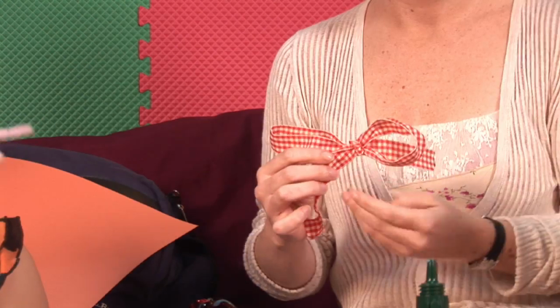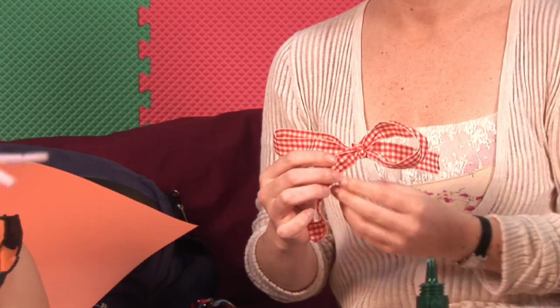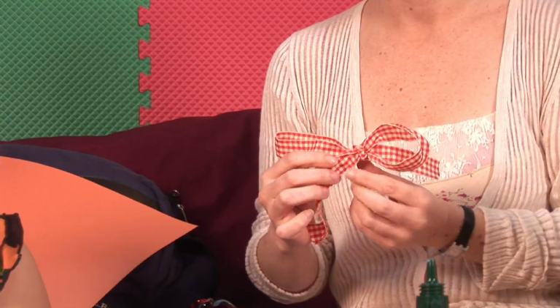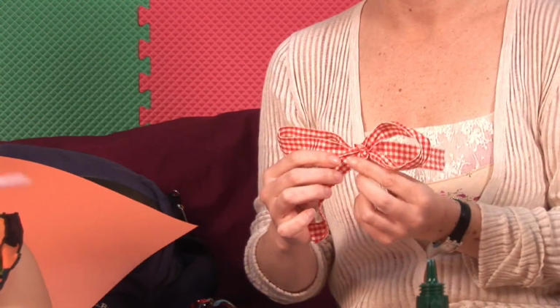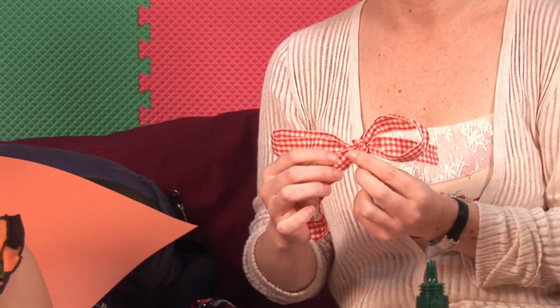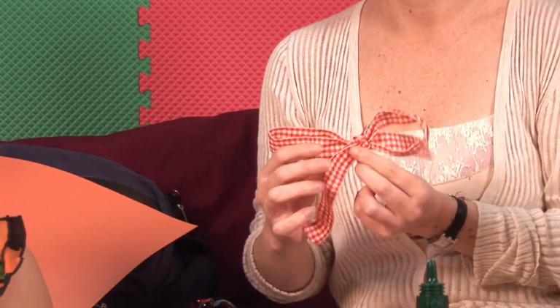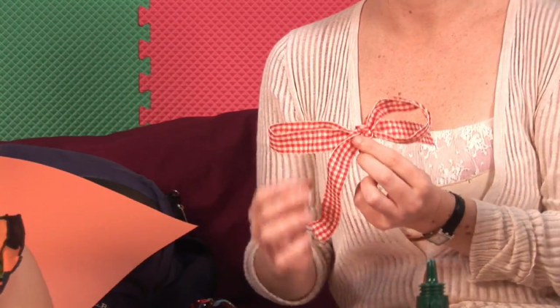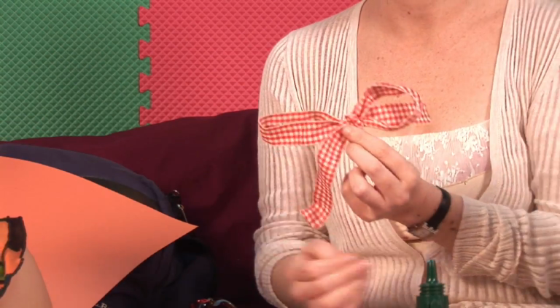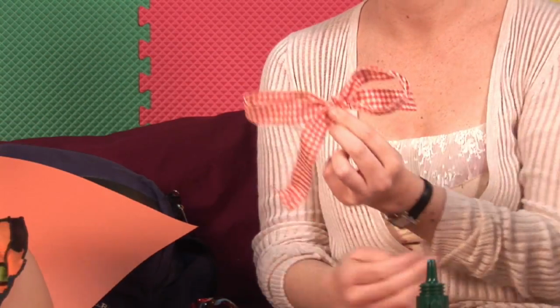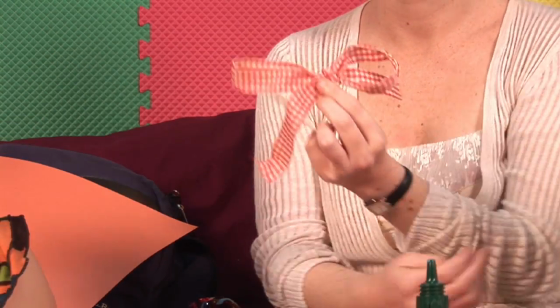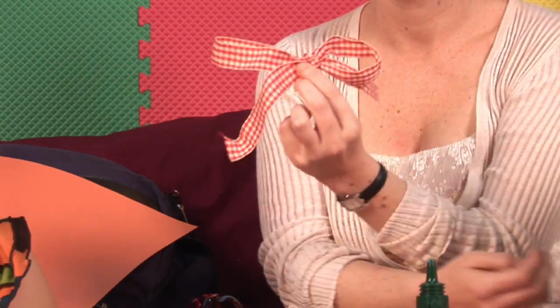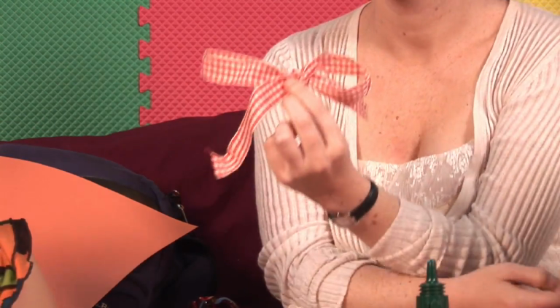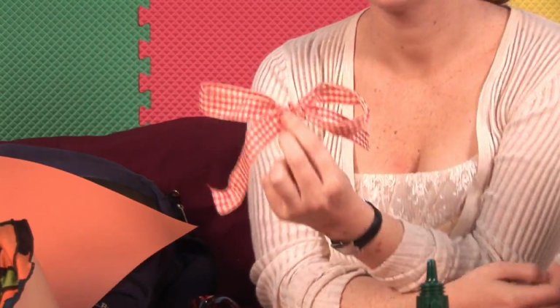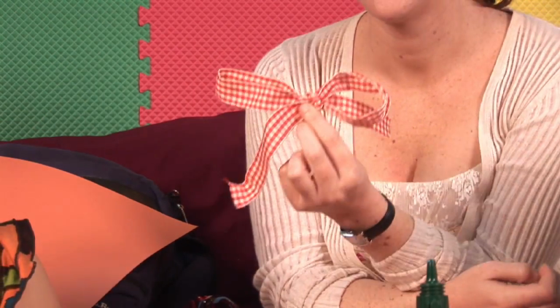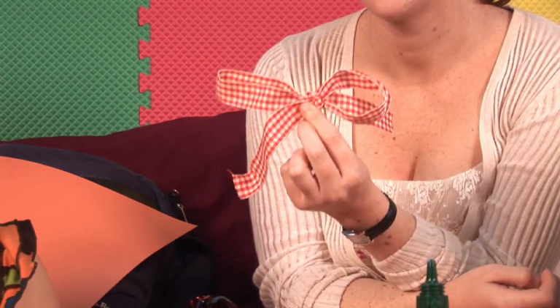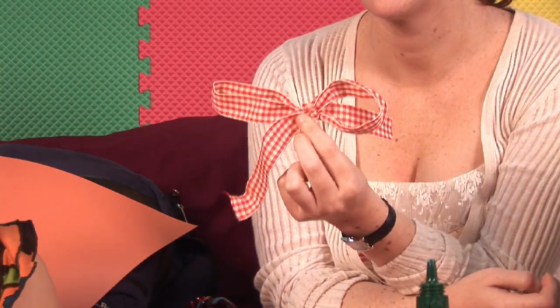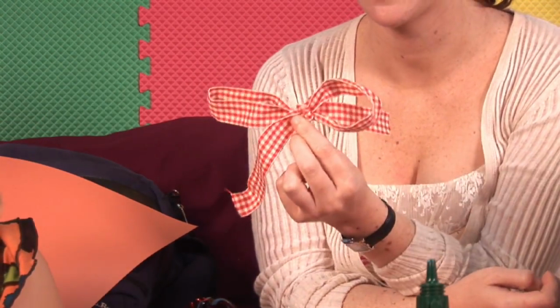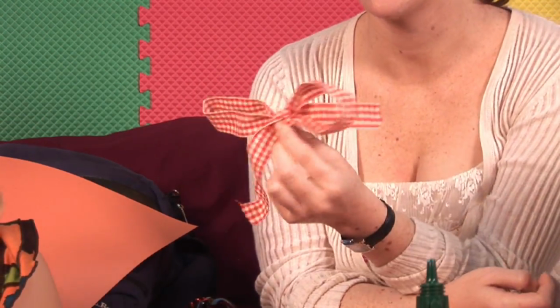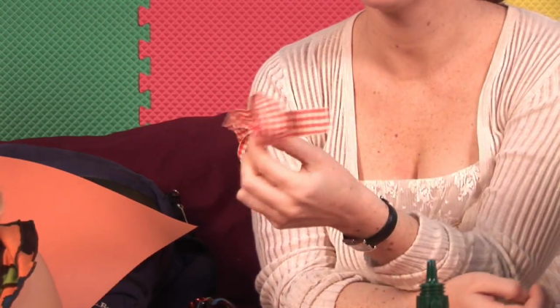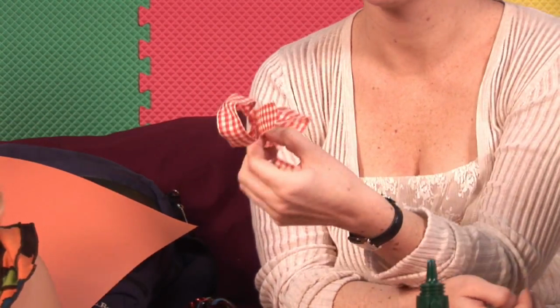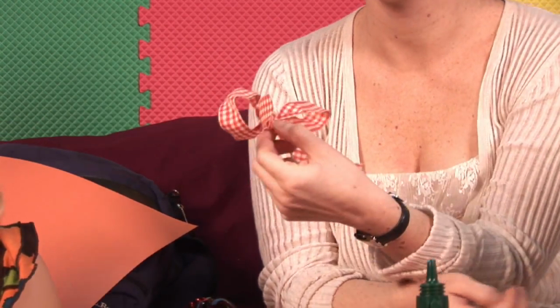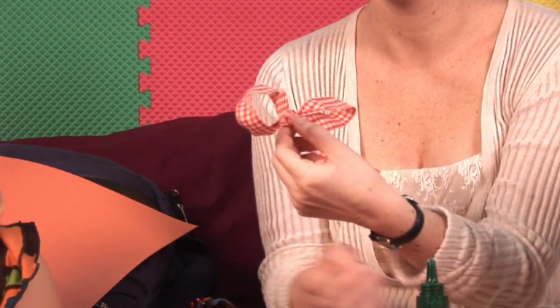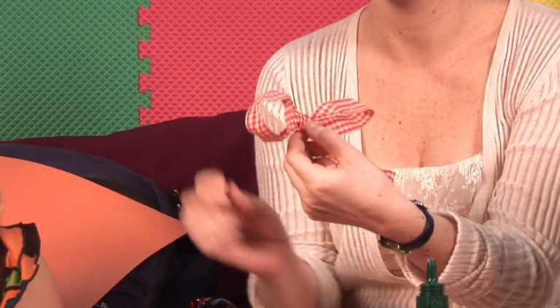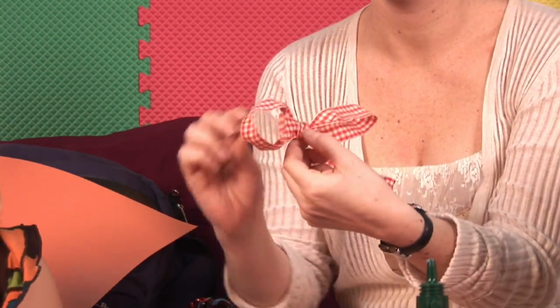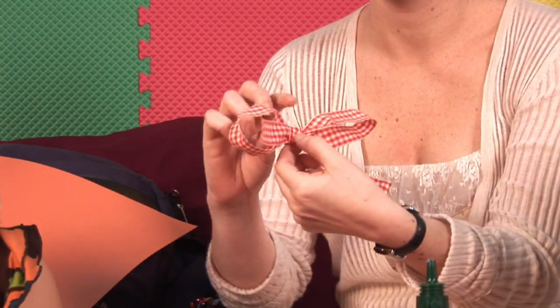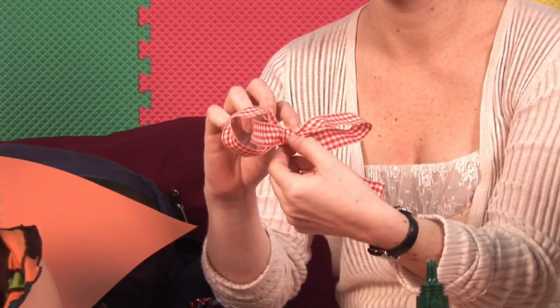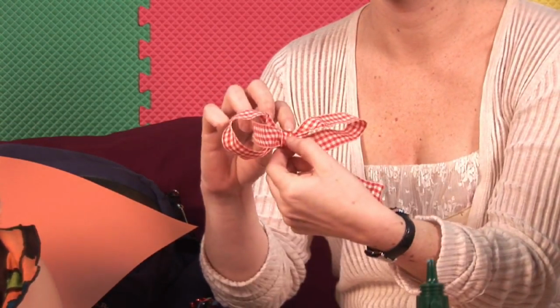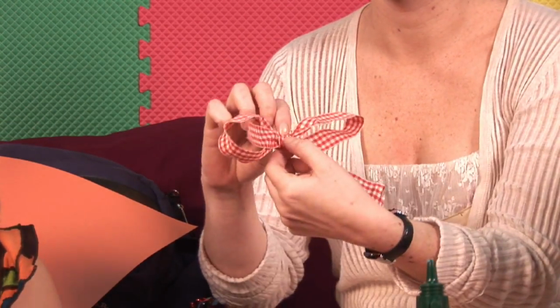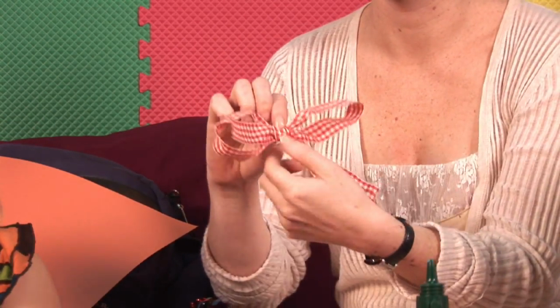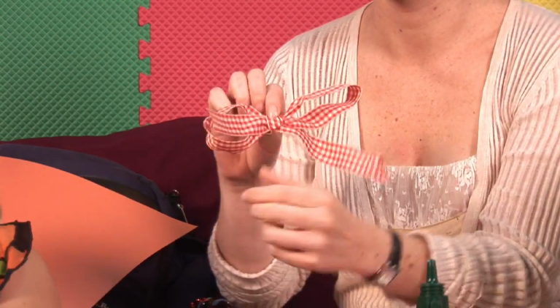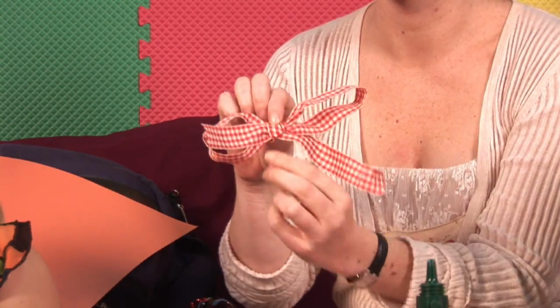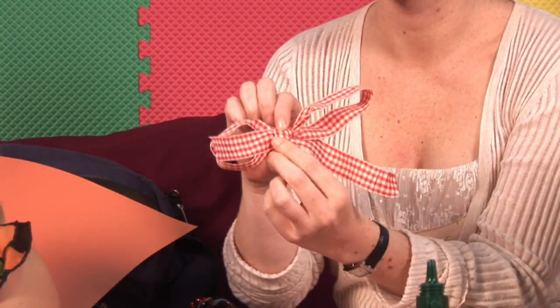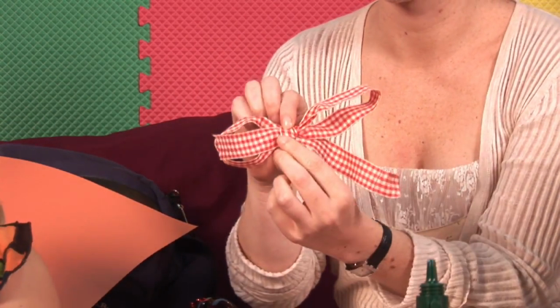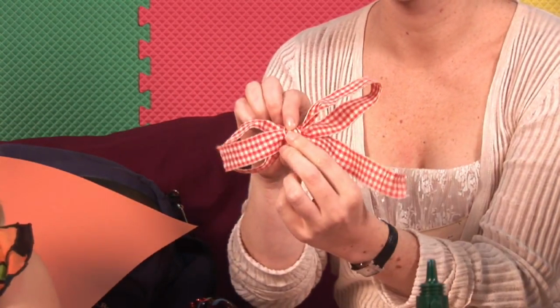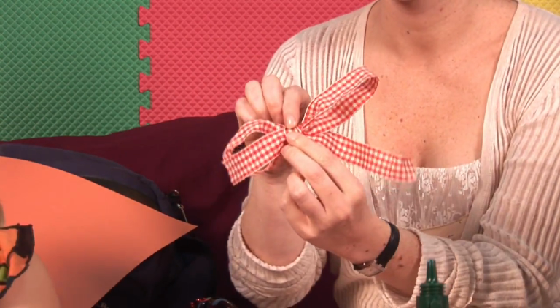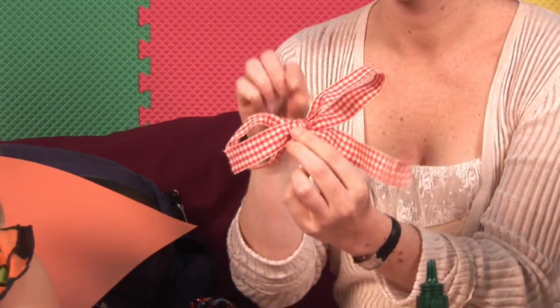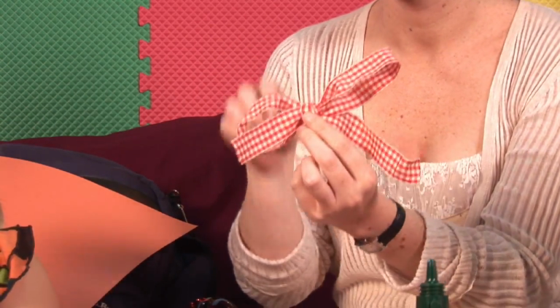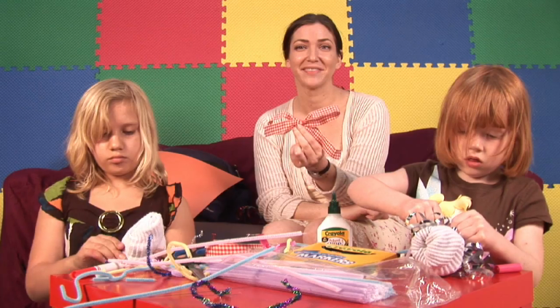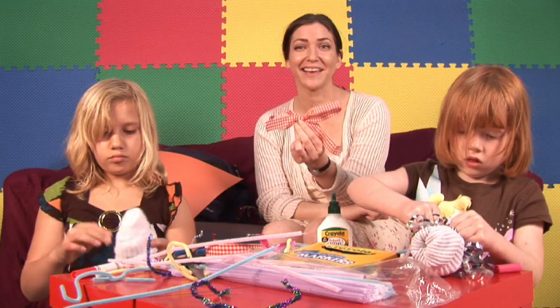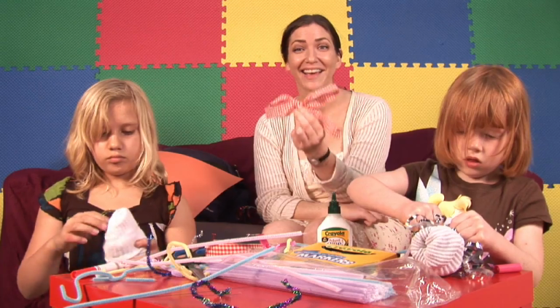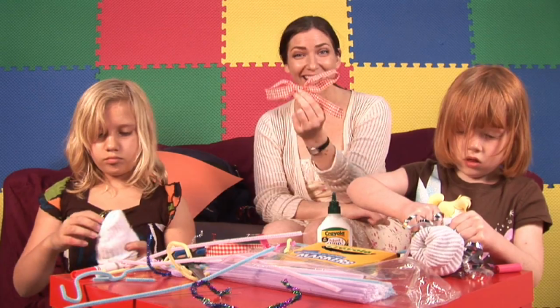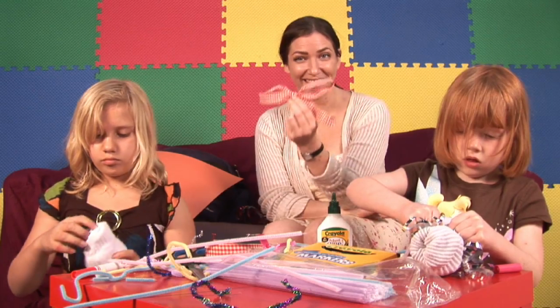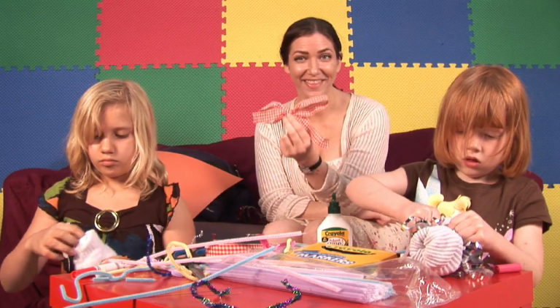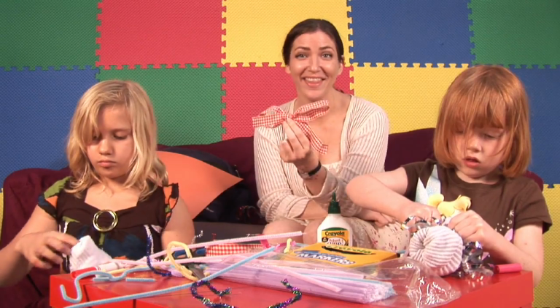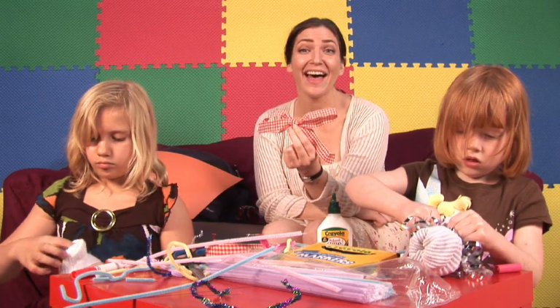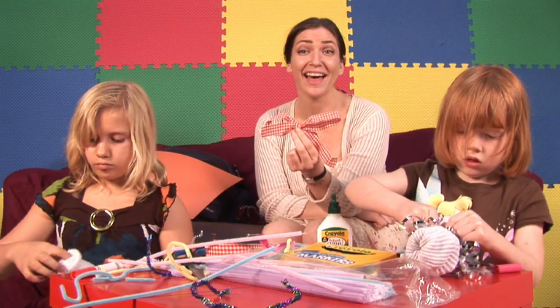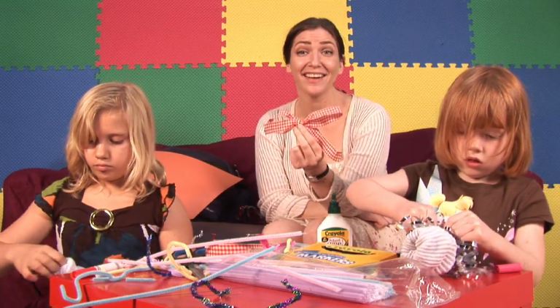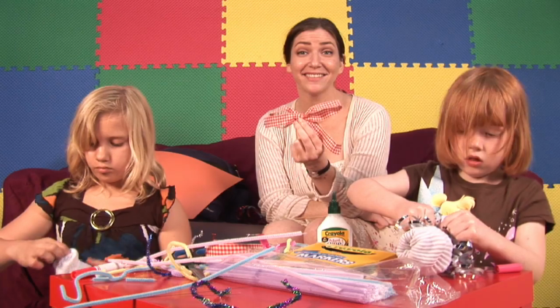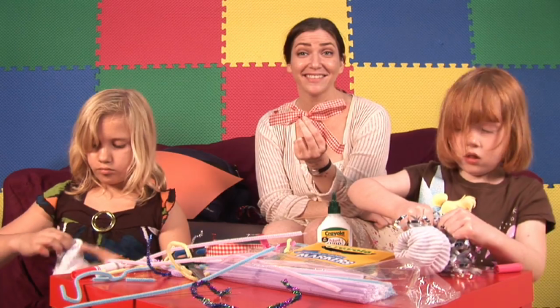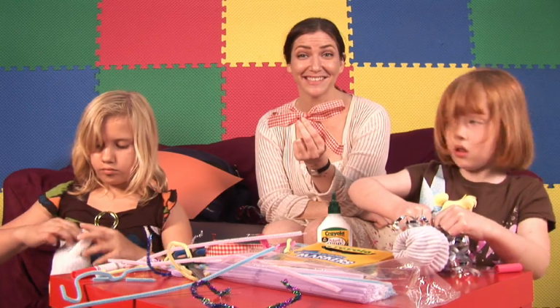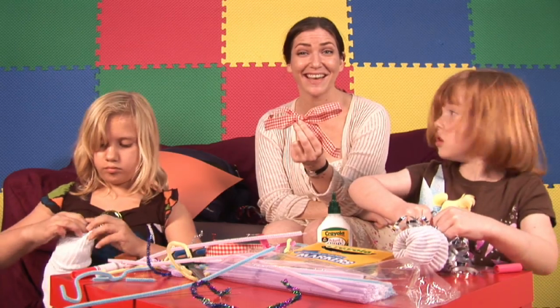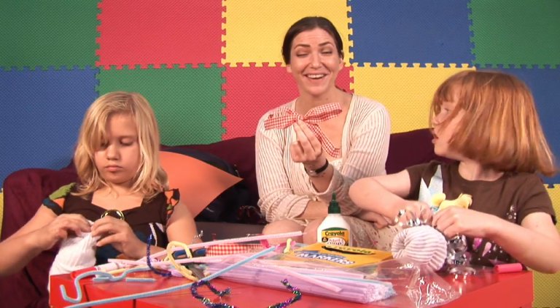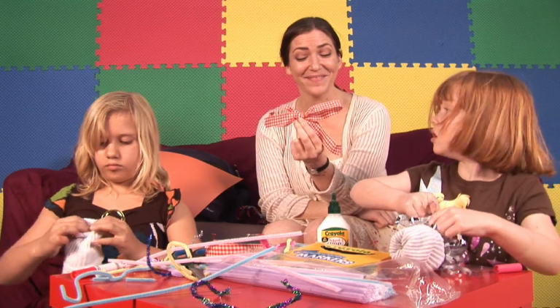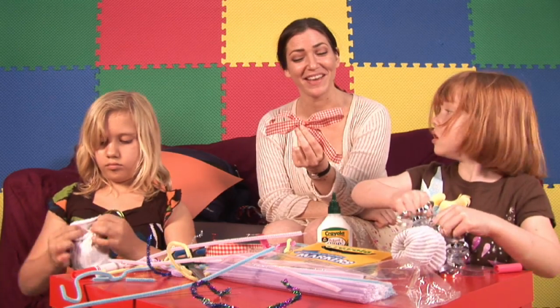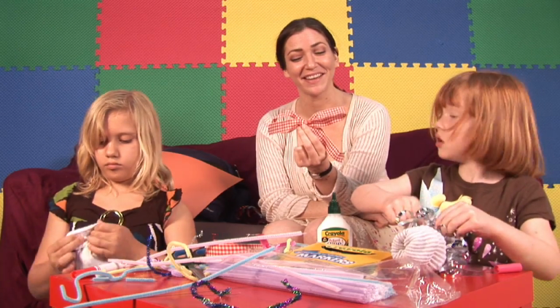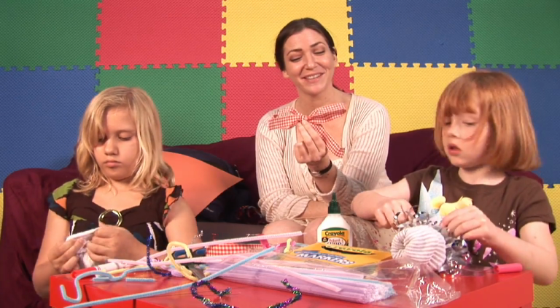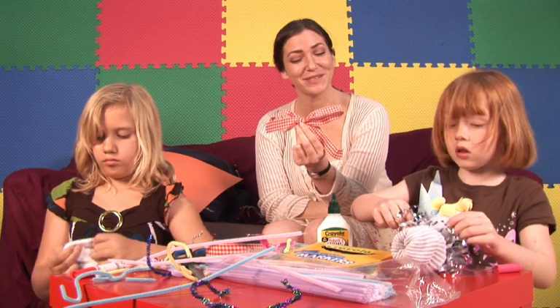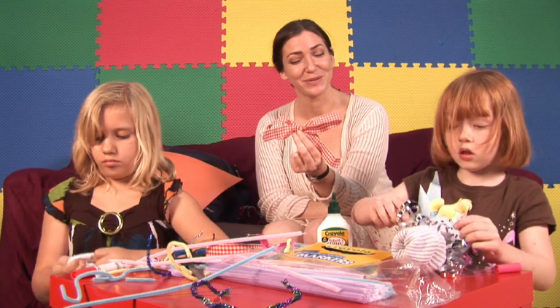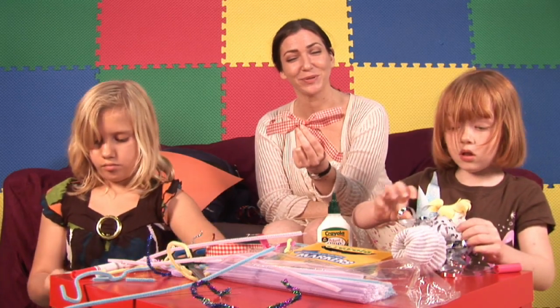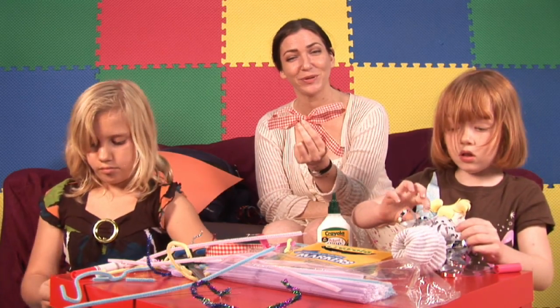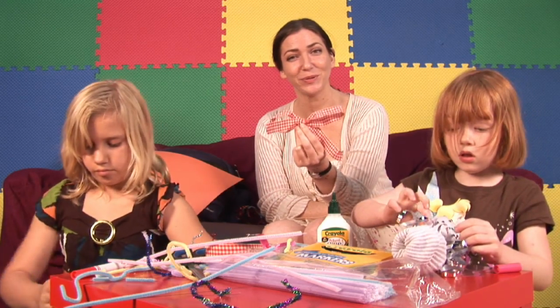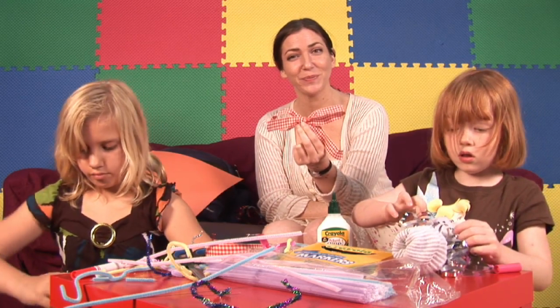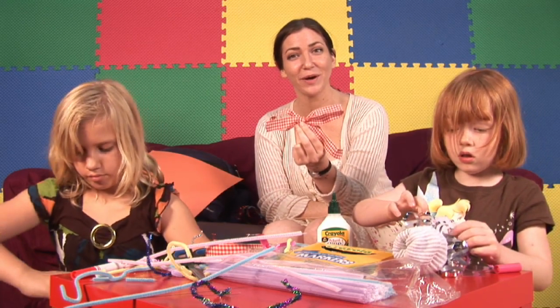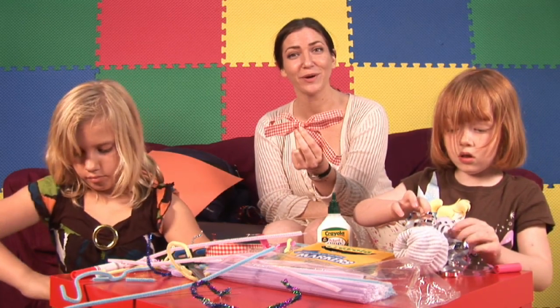Fluff it out a little bit, and that is how to make a two-loop bow.